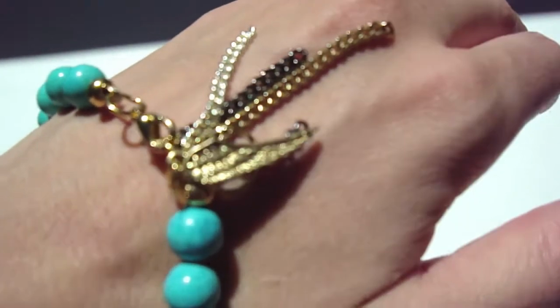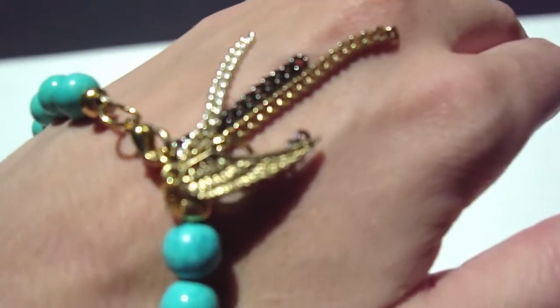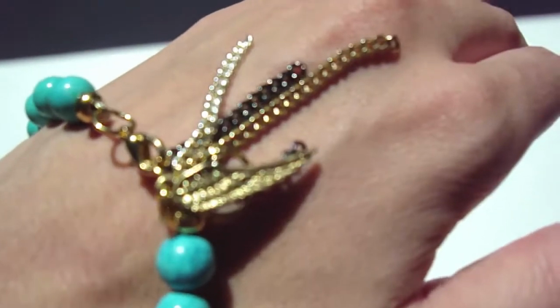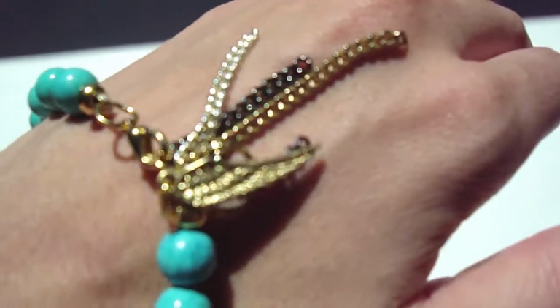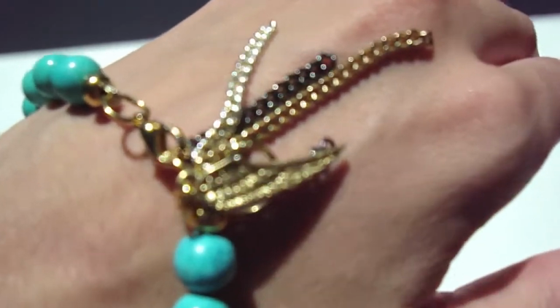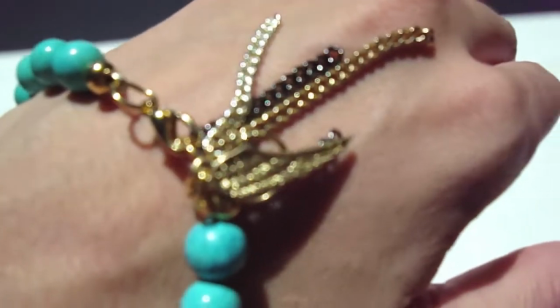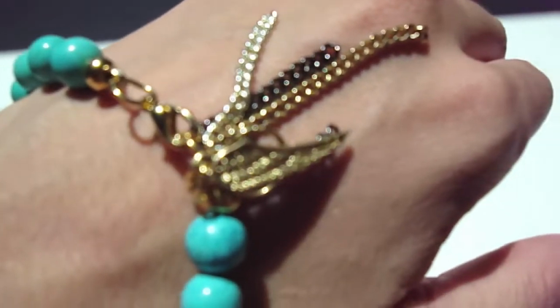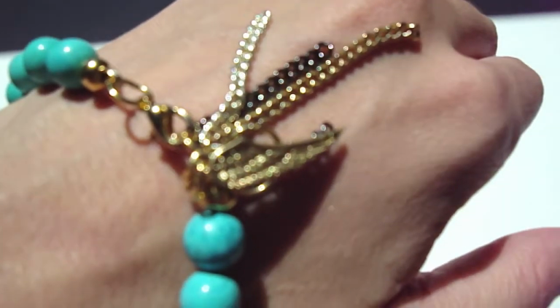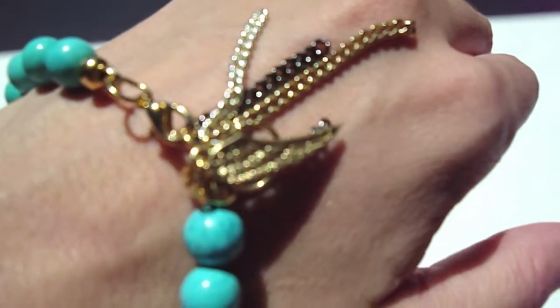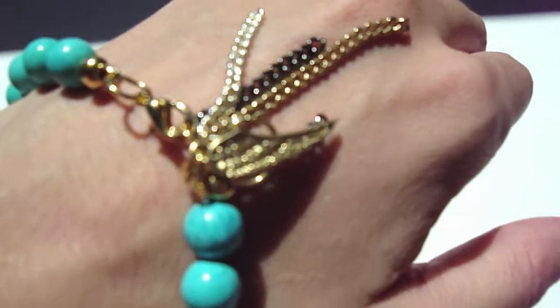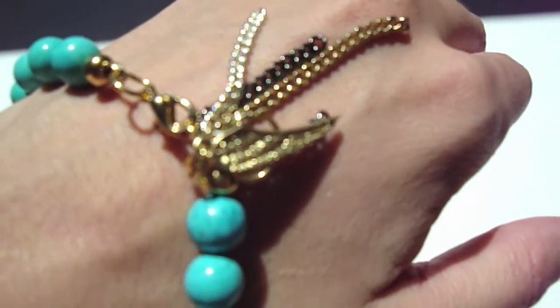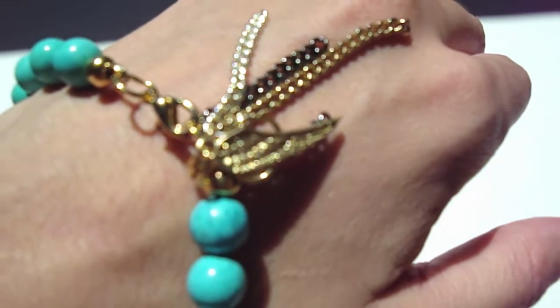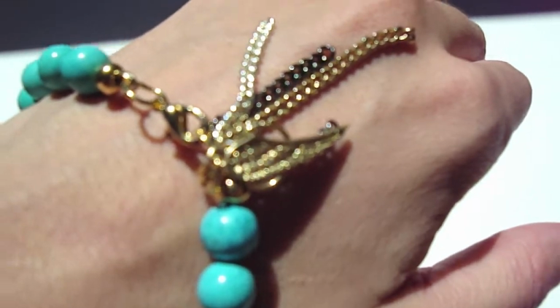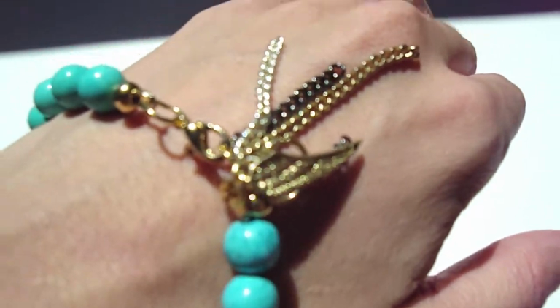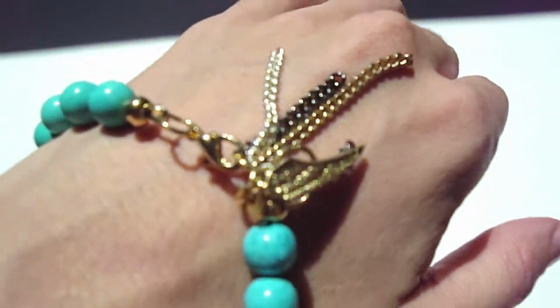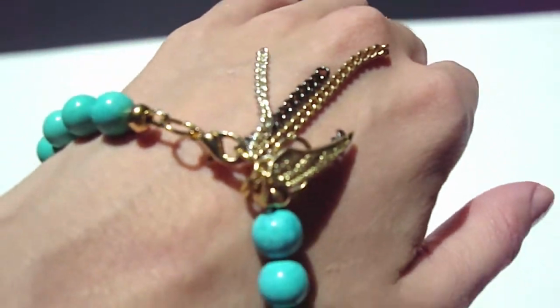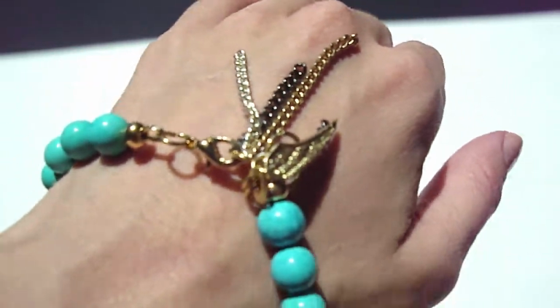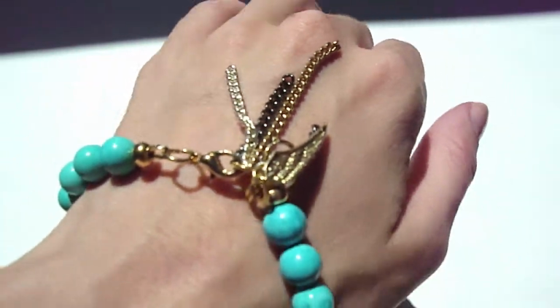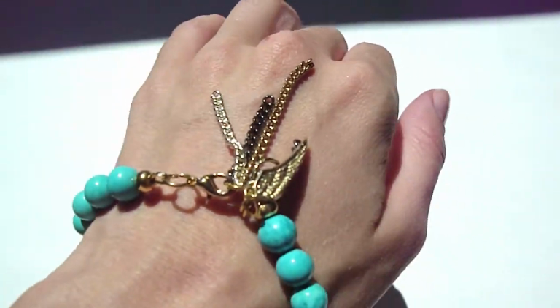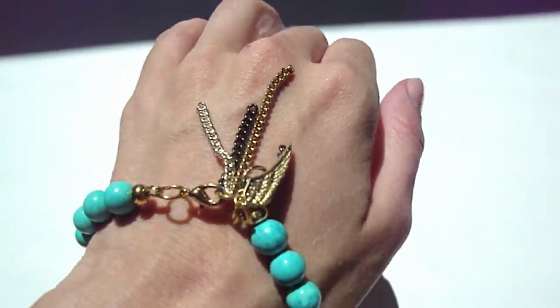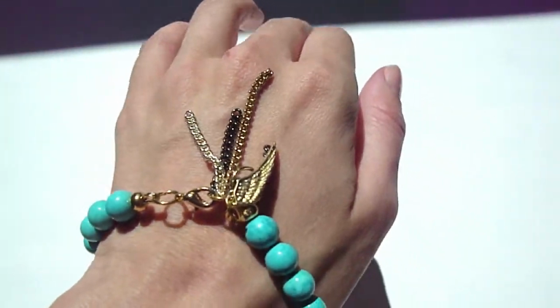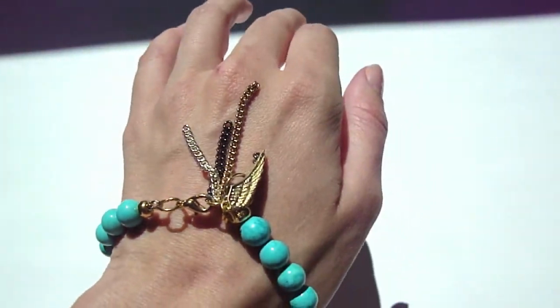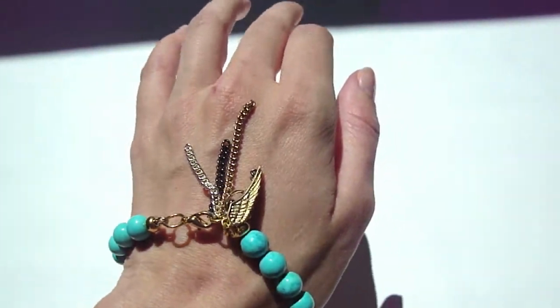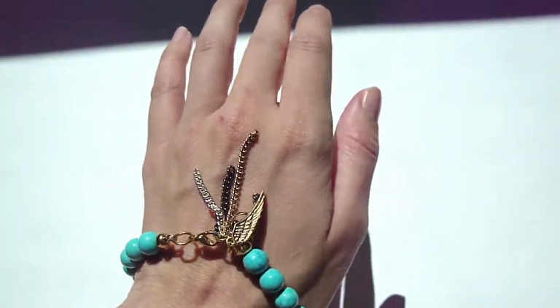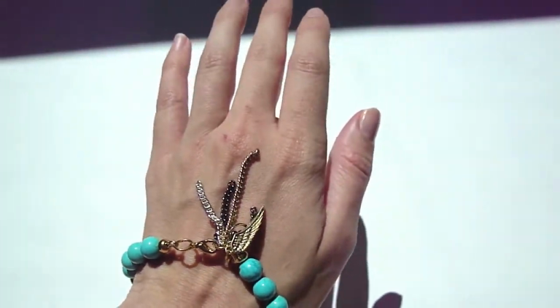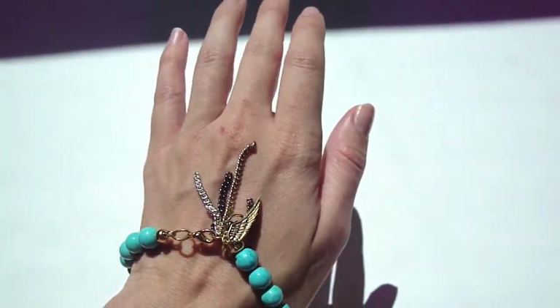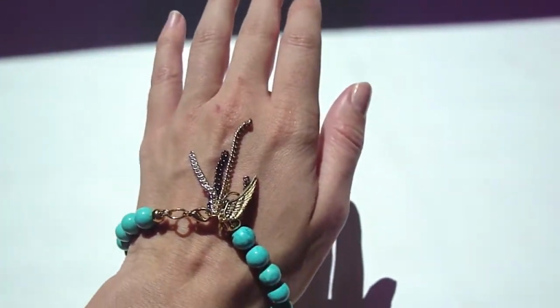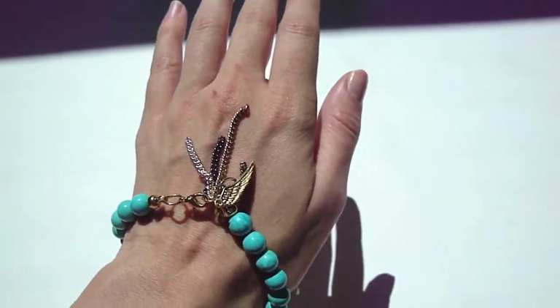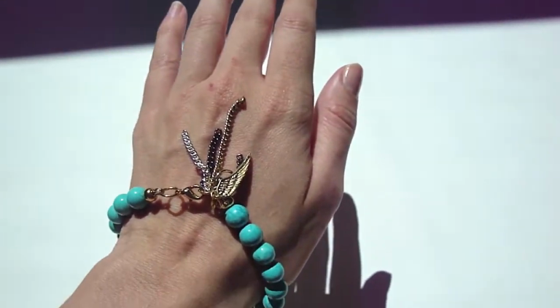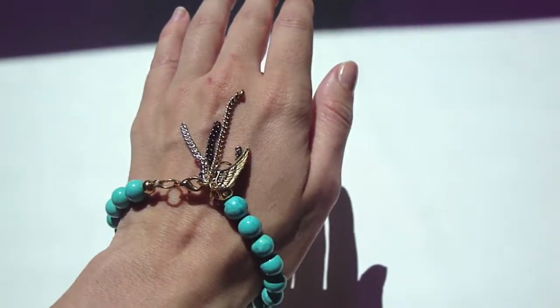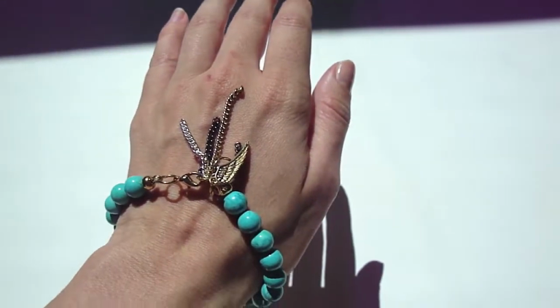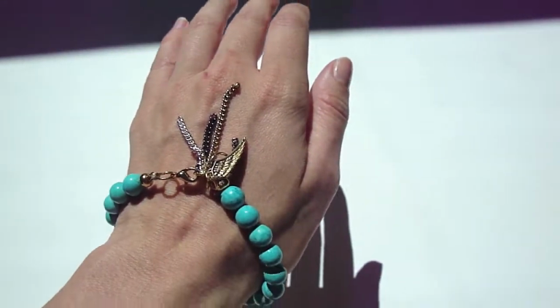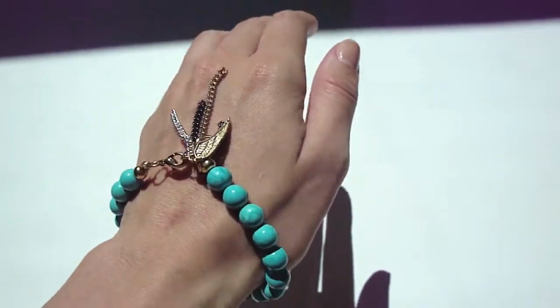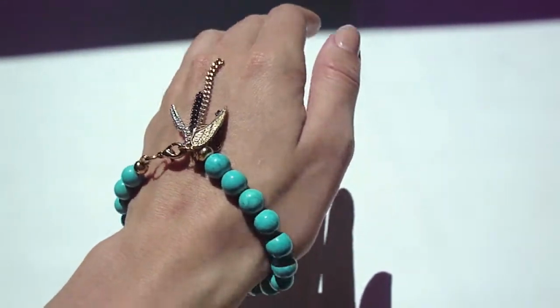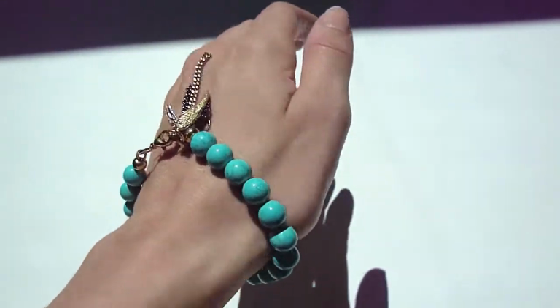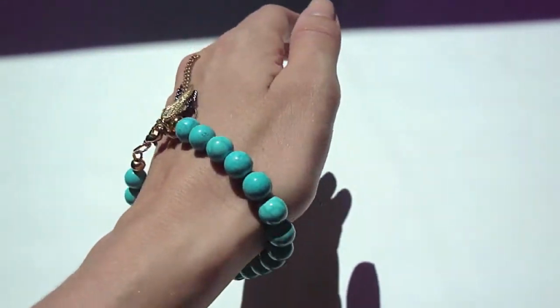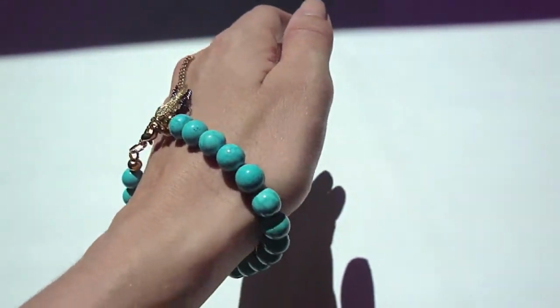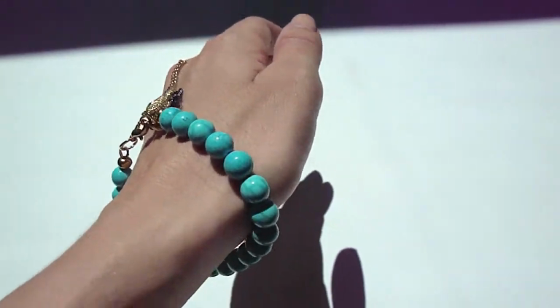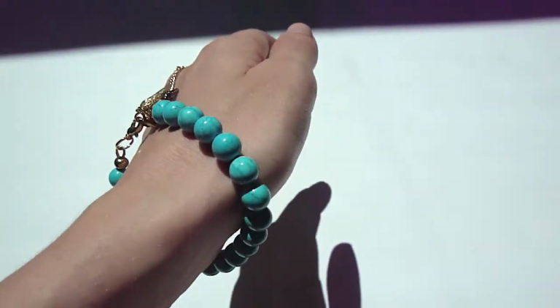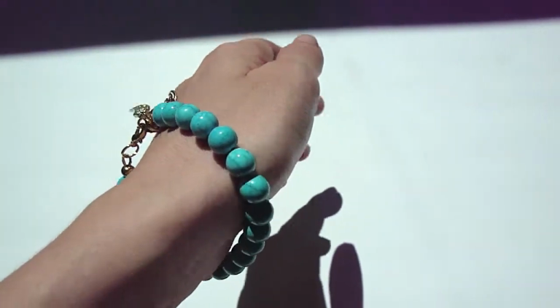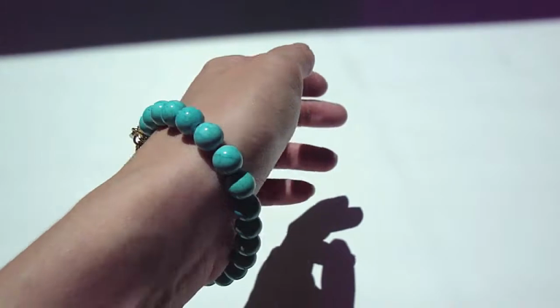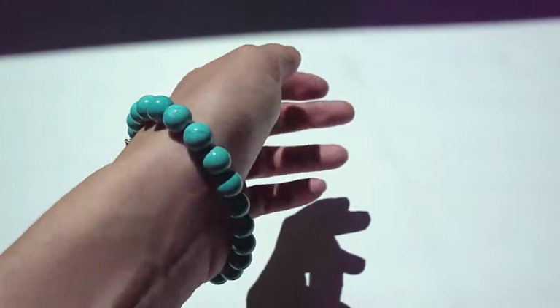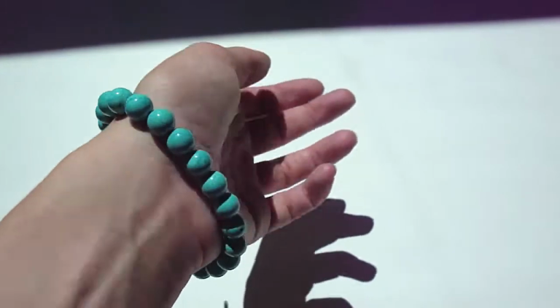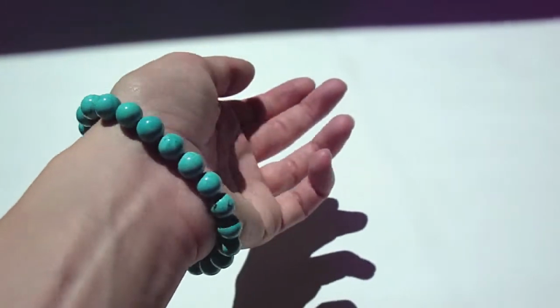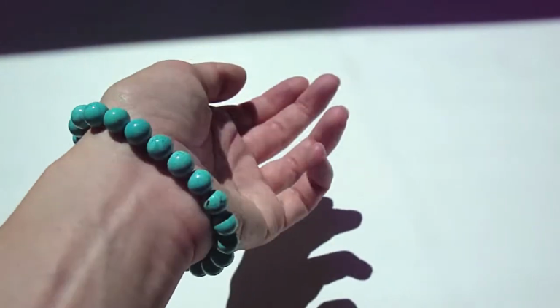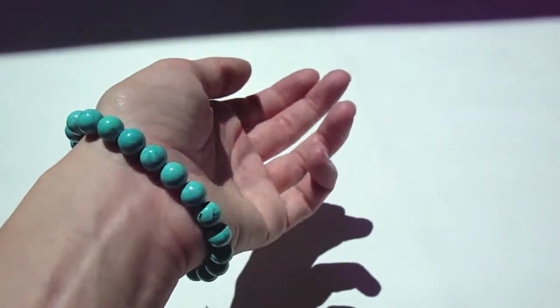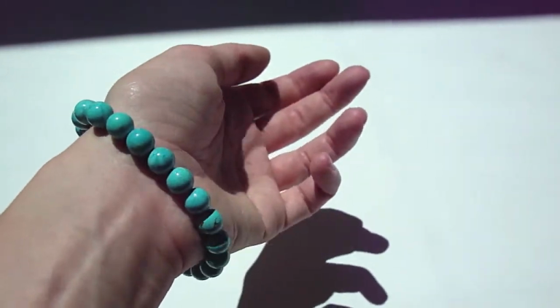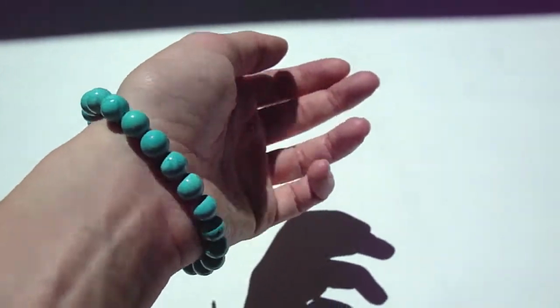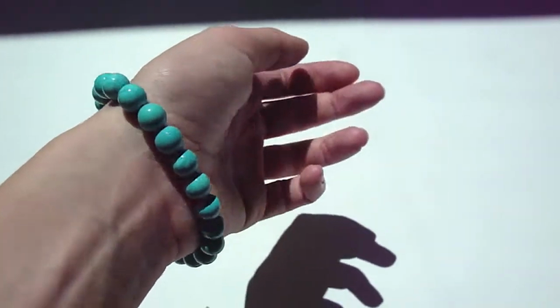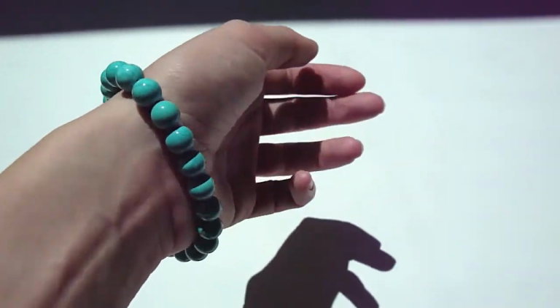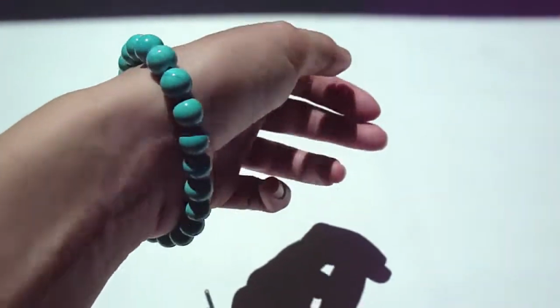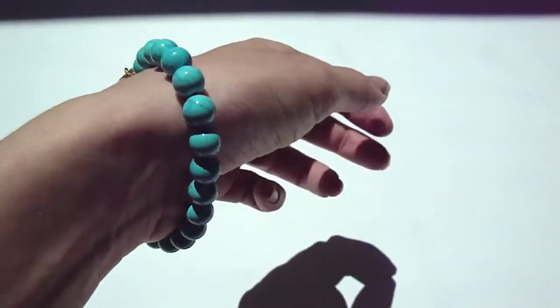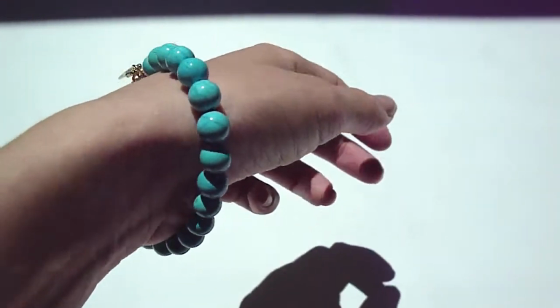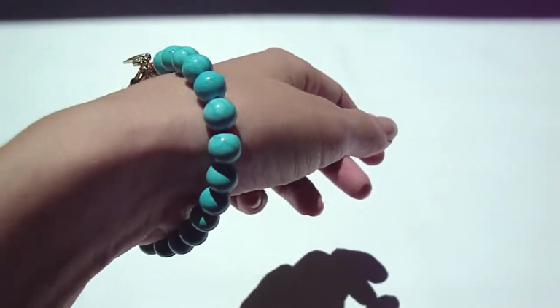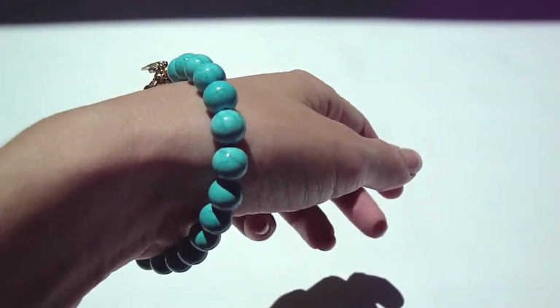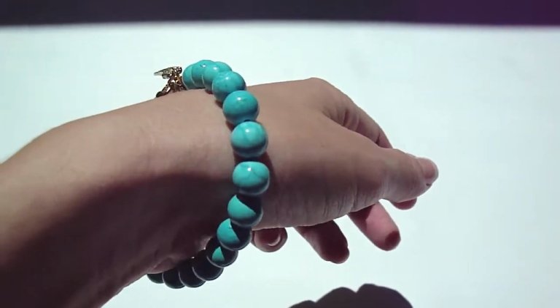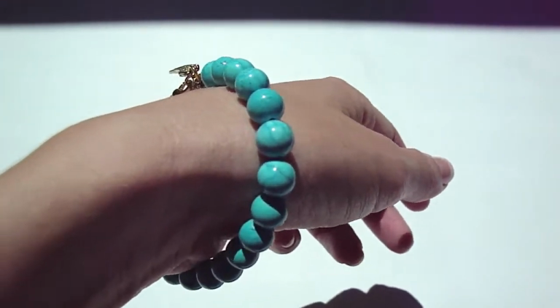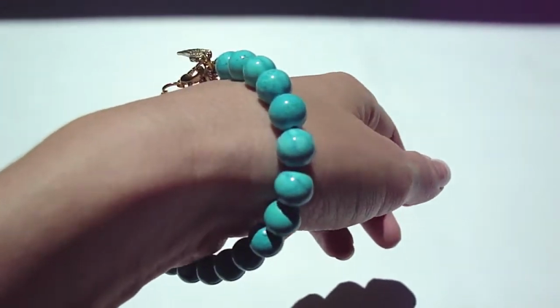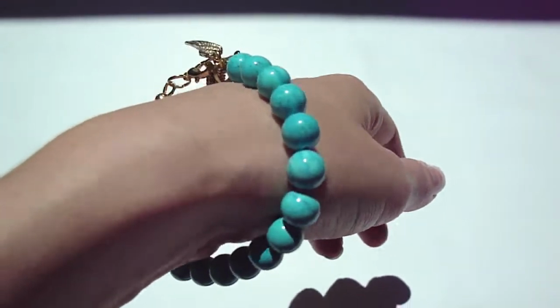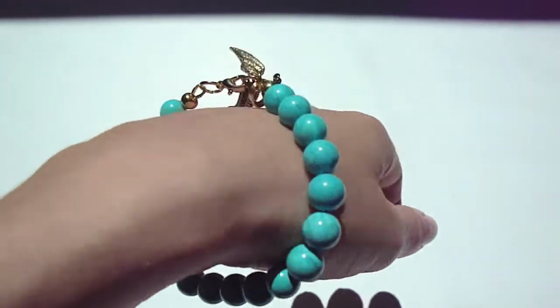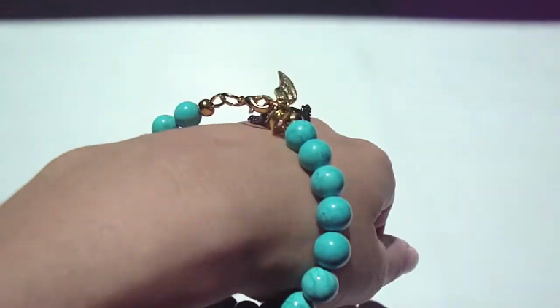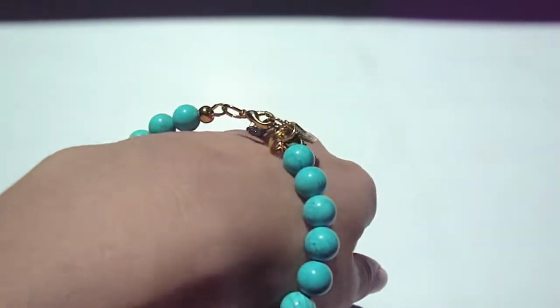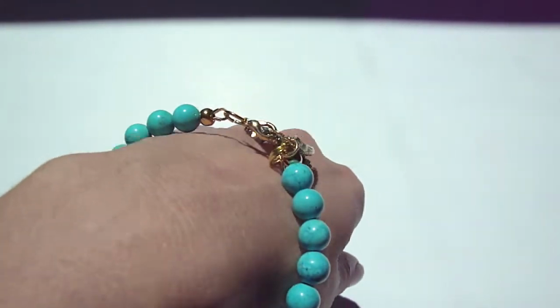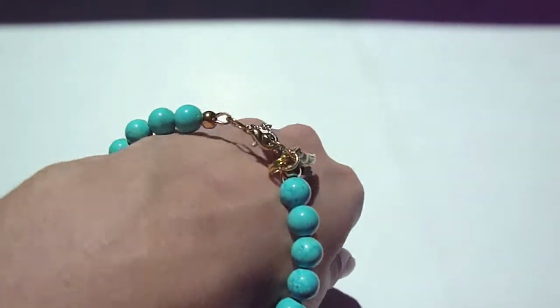You can find this bracelet at www.shopsoviso.com and we hope you like it. Thanks!